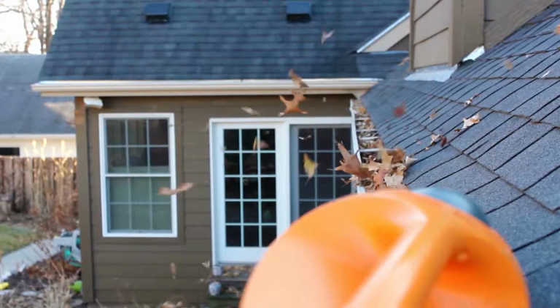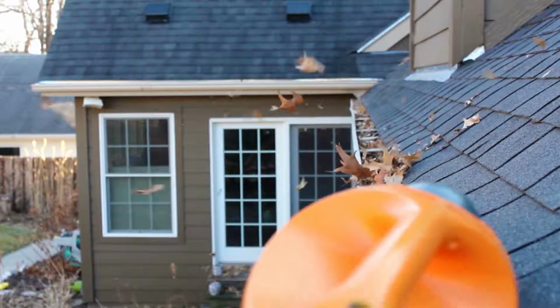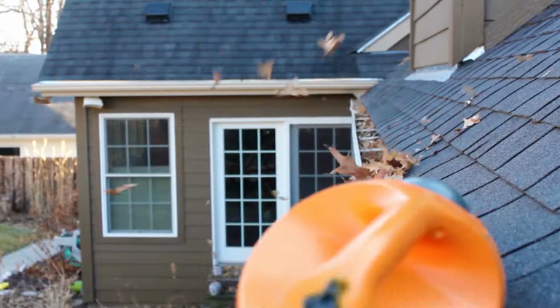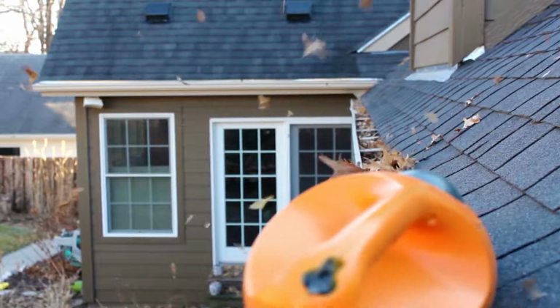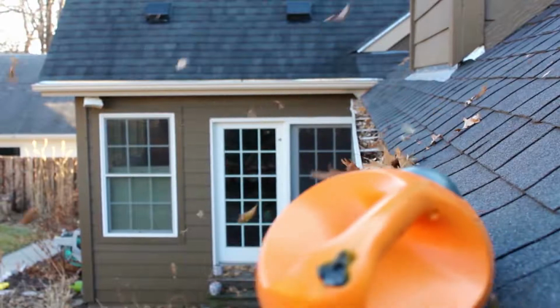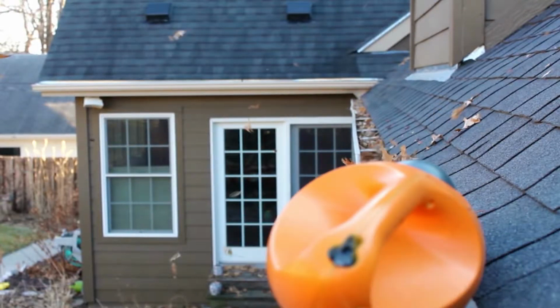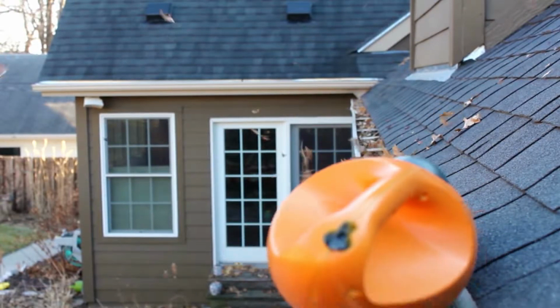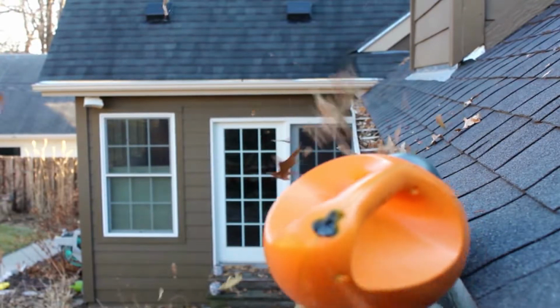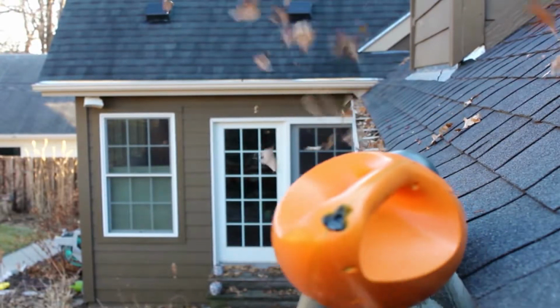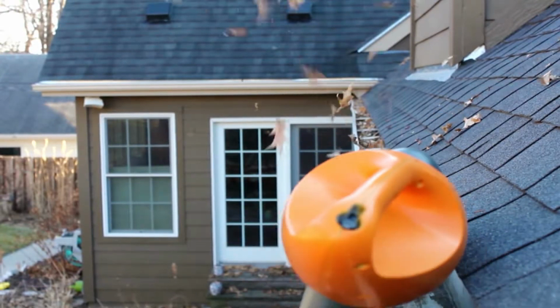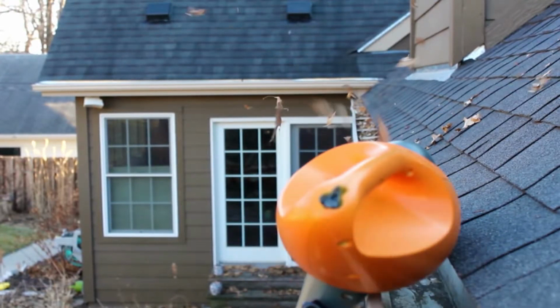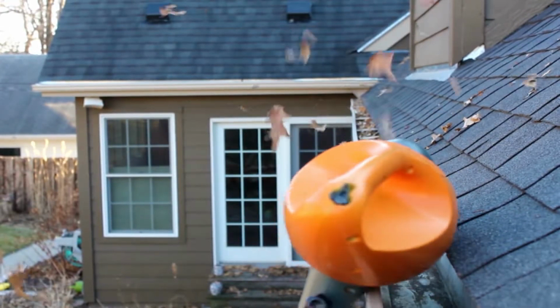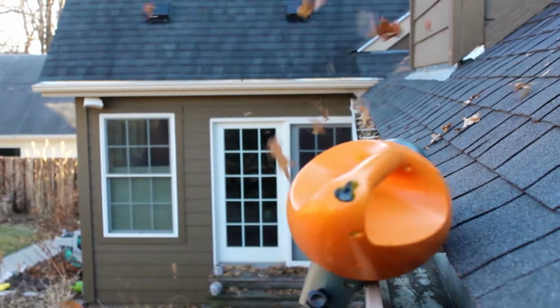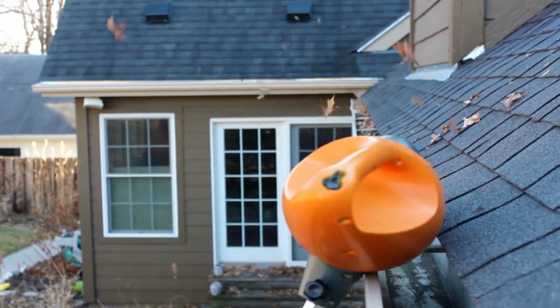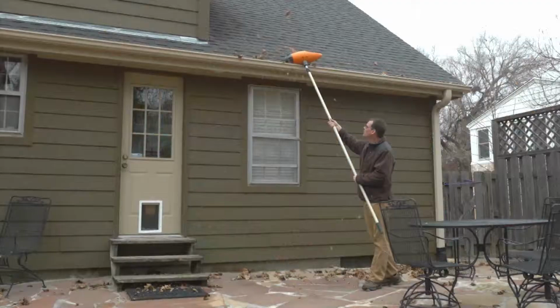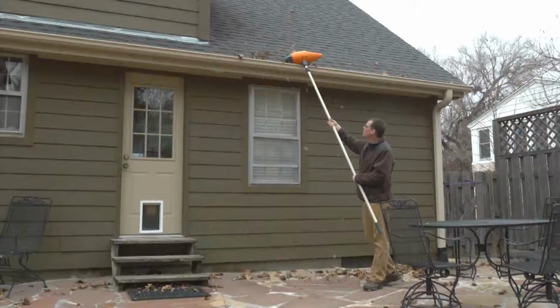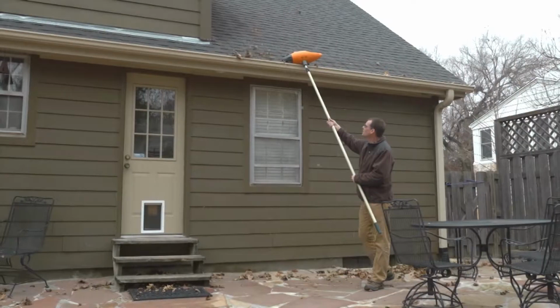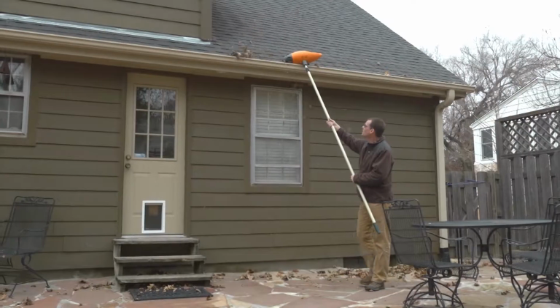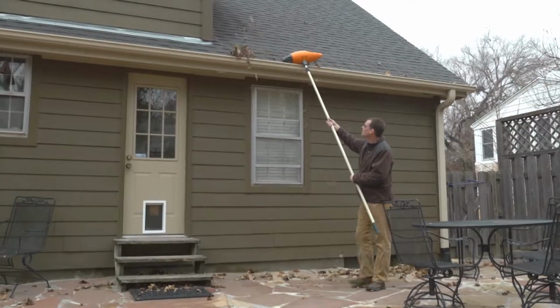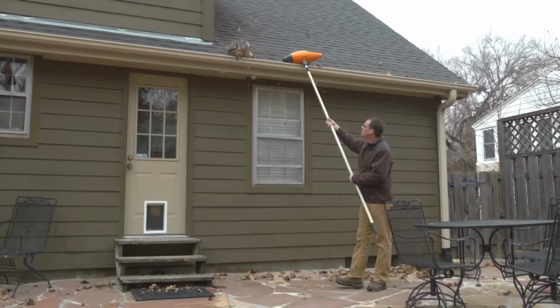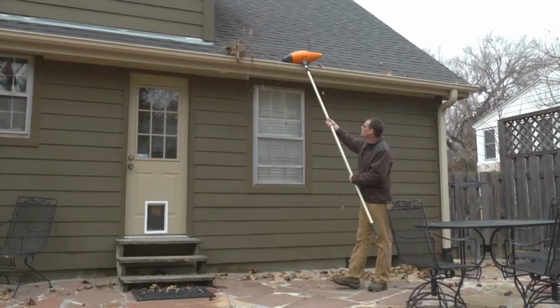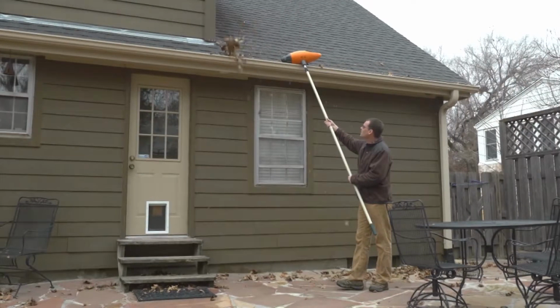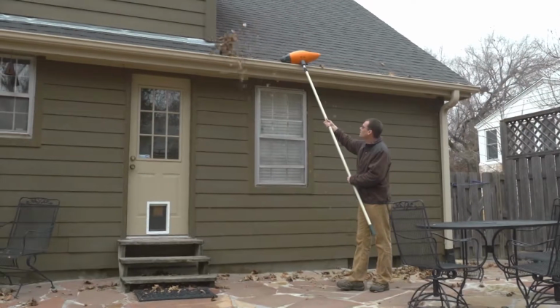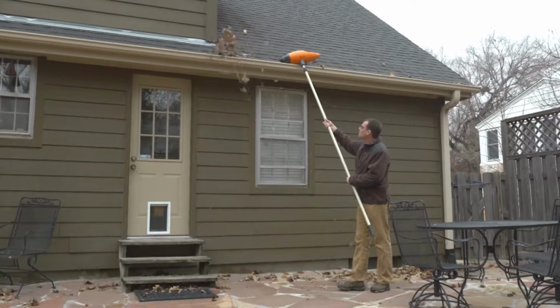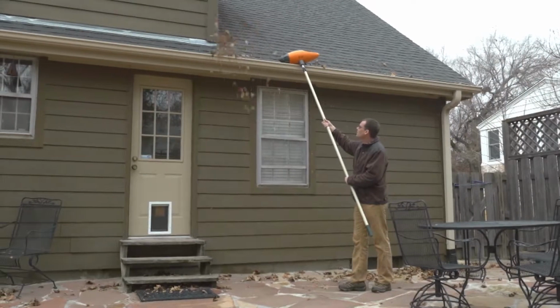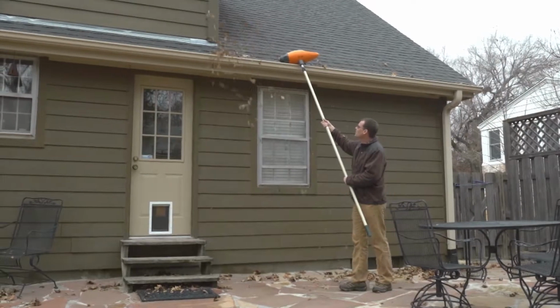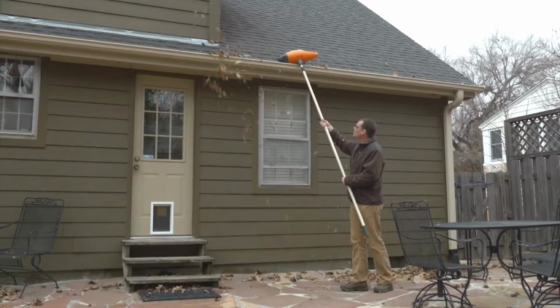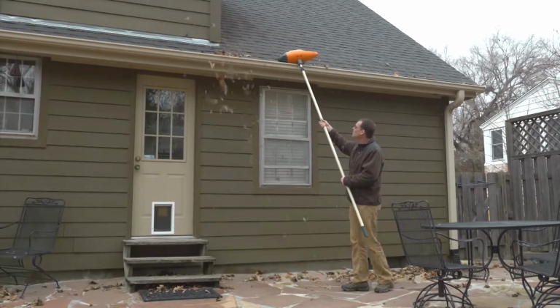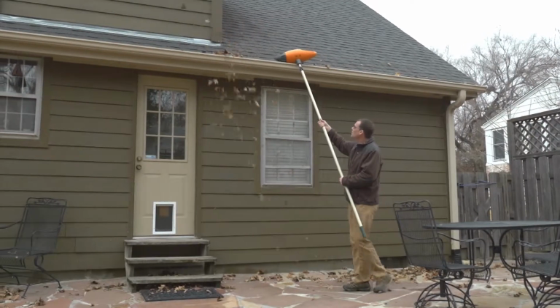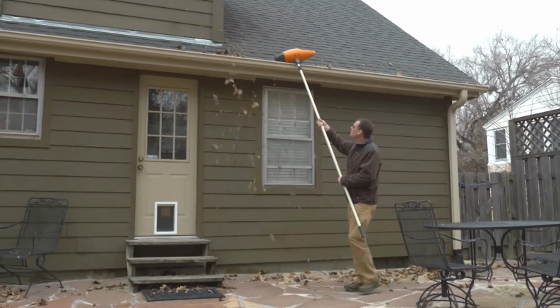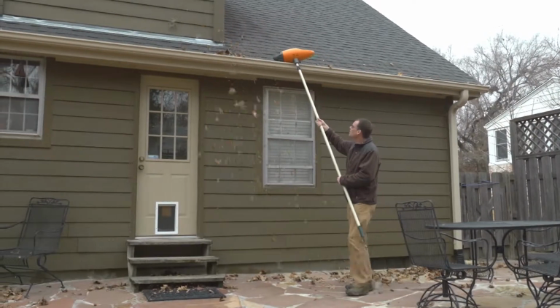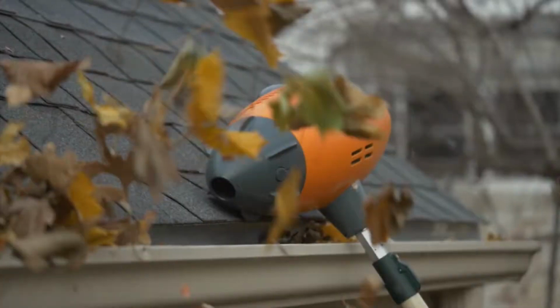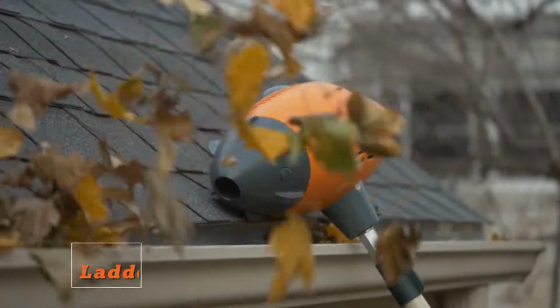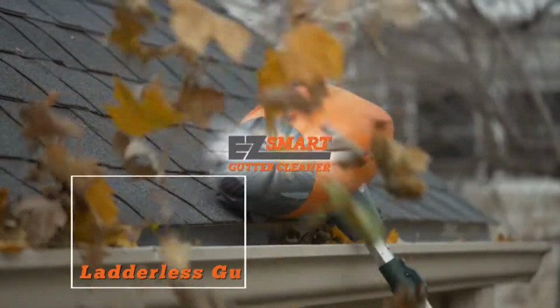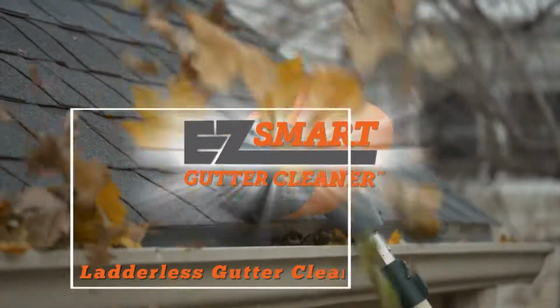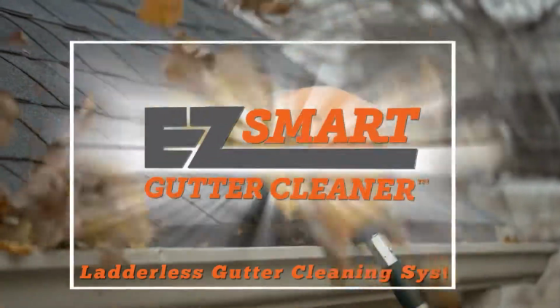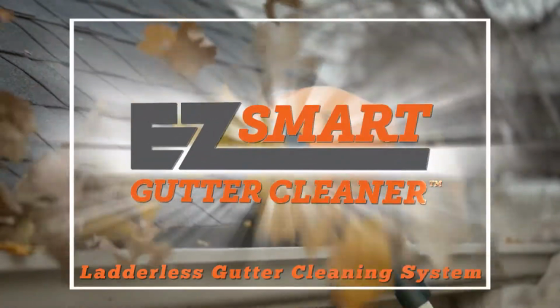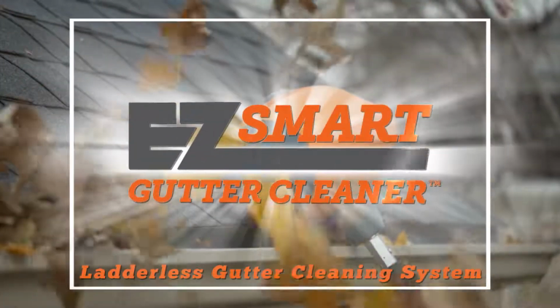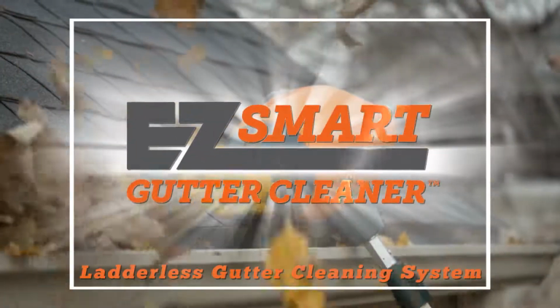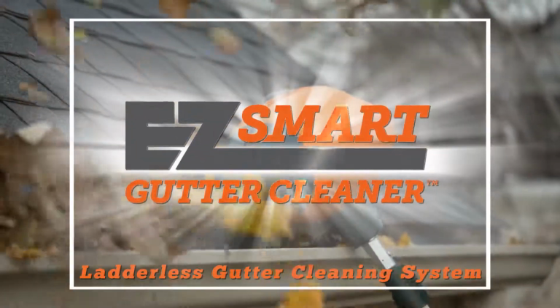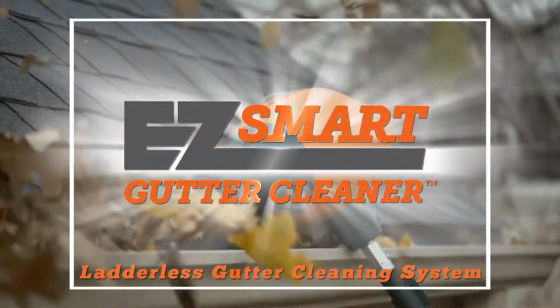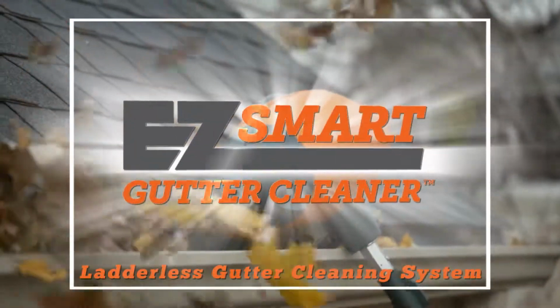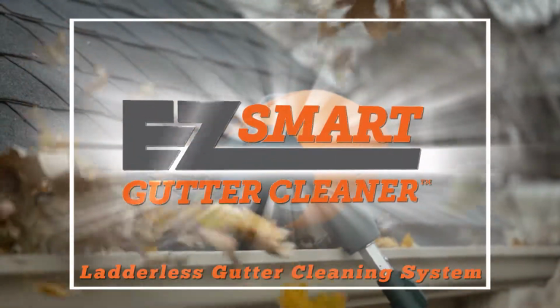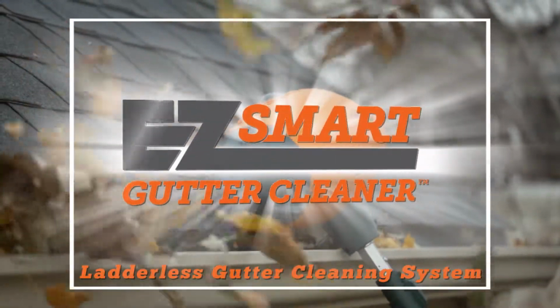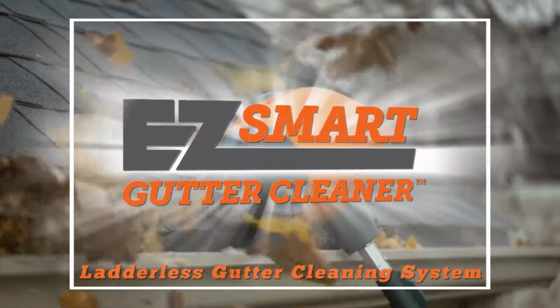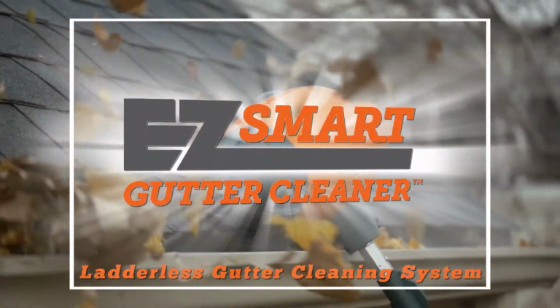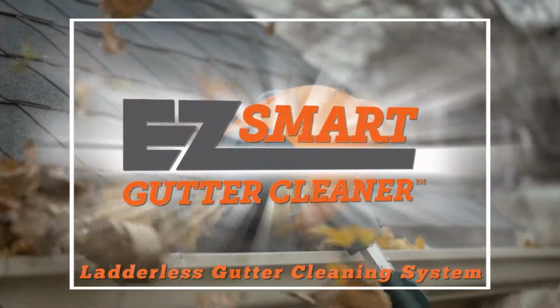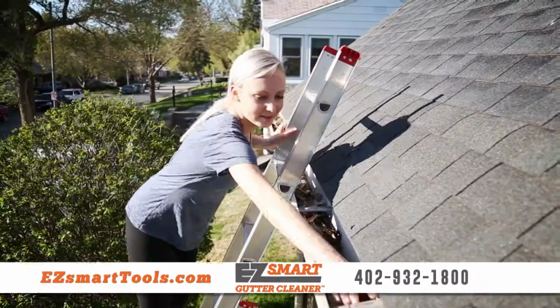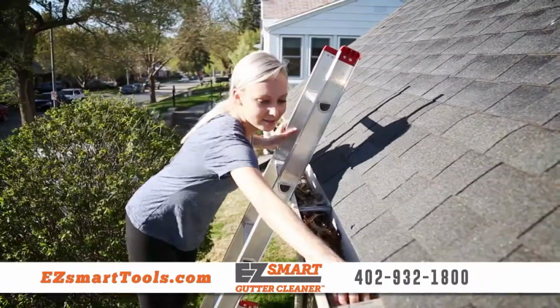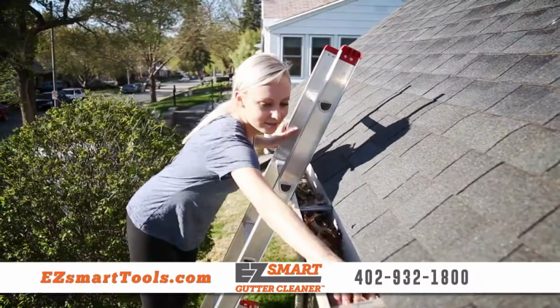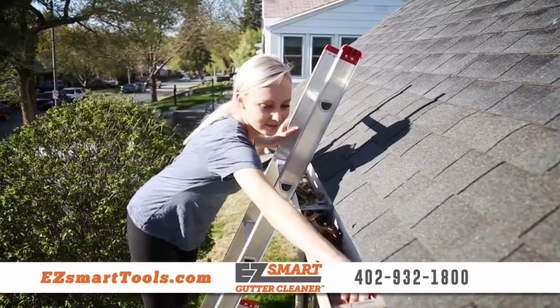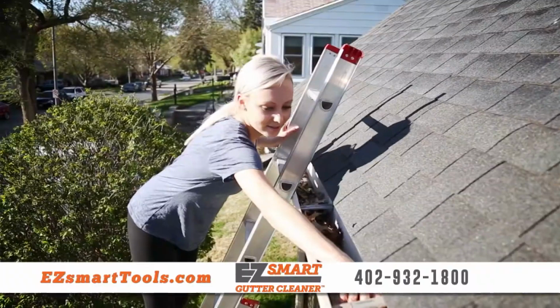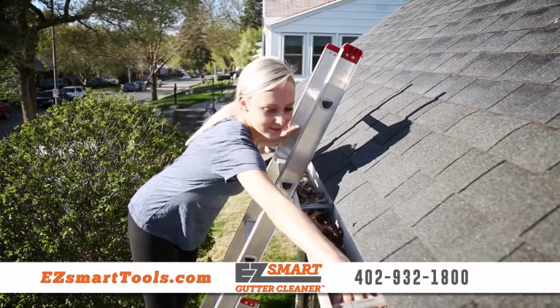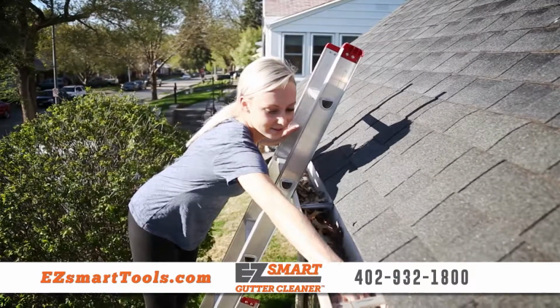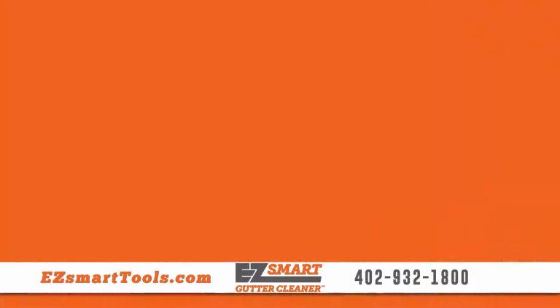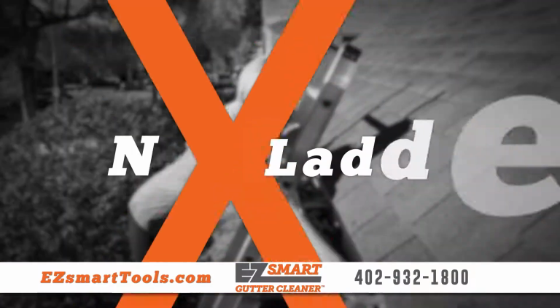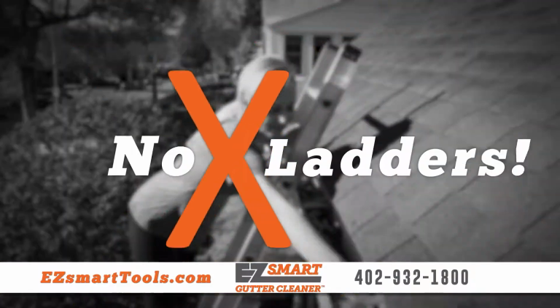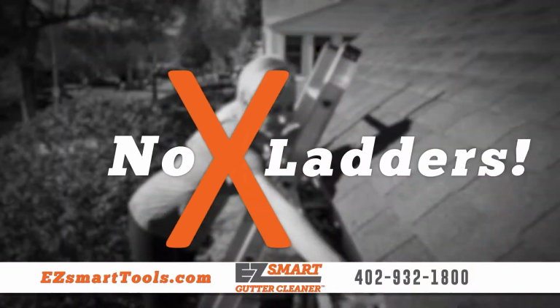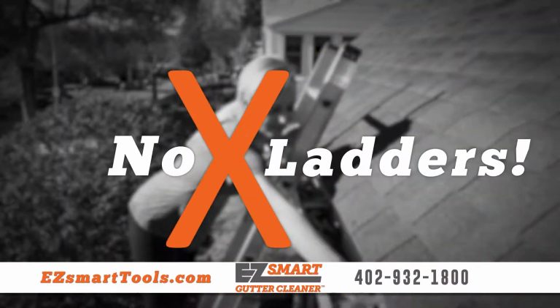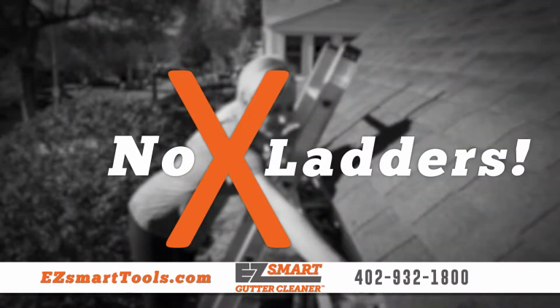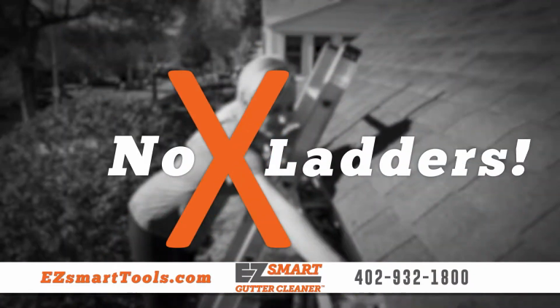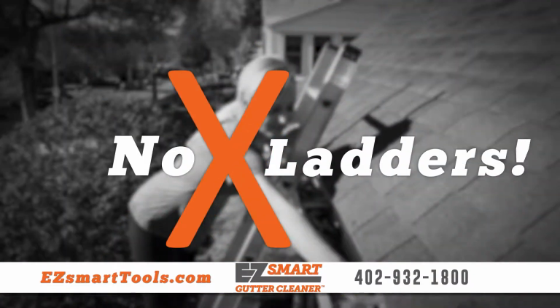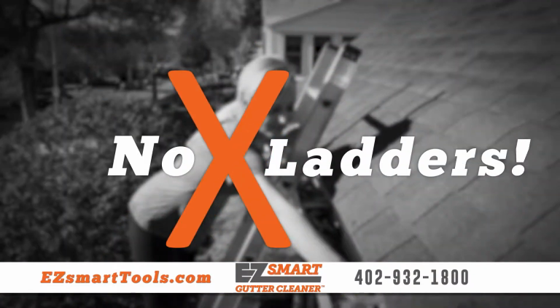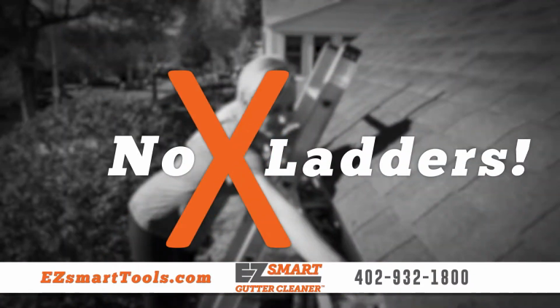Stay on top of your gutters by cleaning them from the ground with the EZ-Smart Gutter Cleaning System. Never risk injury on a ladder again.